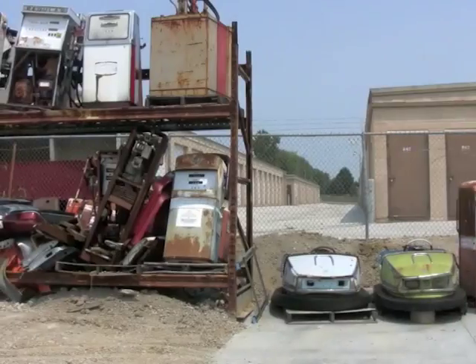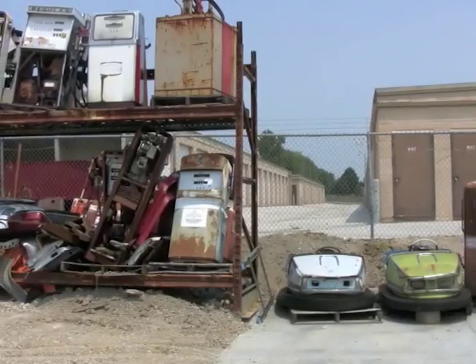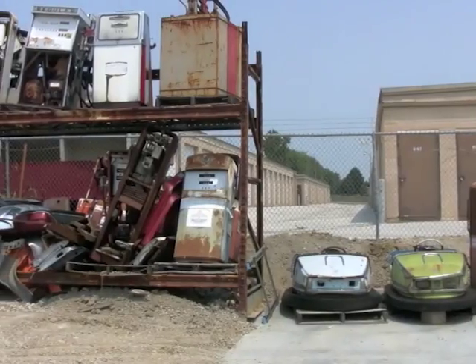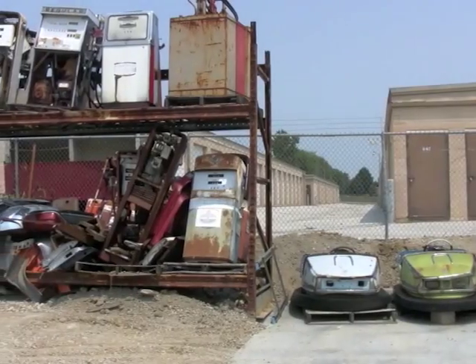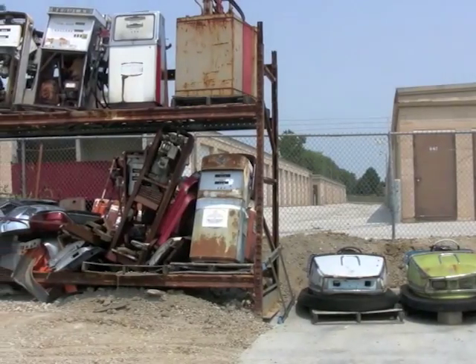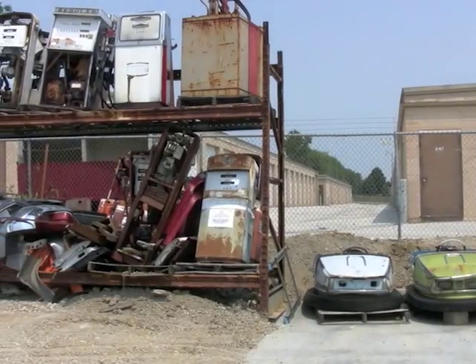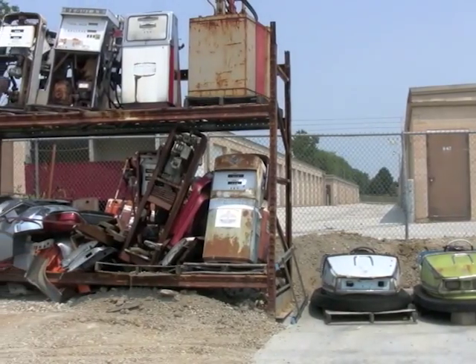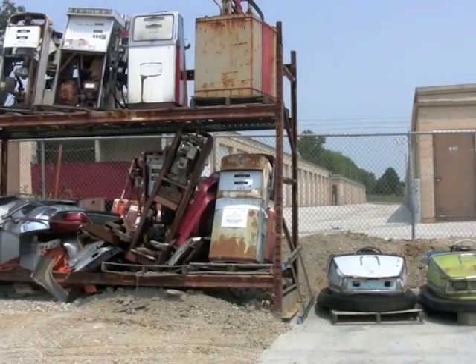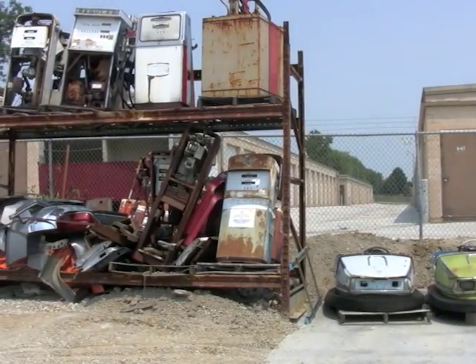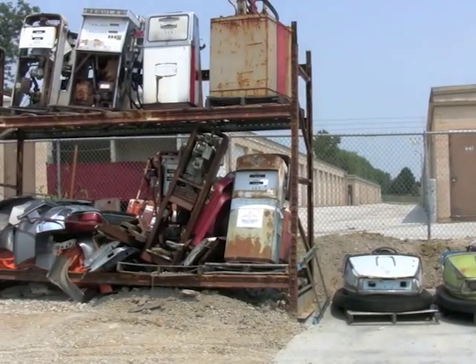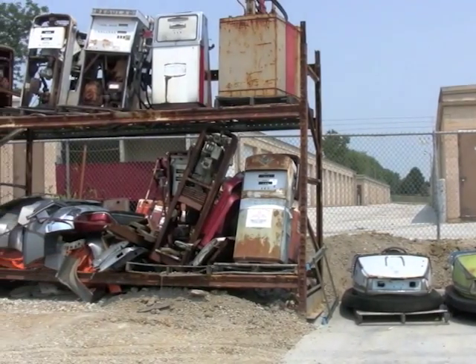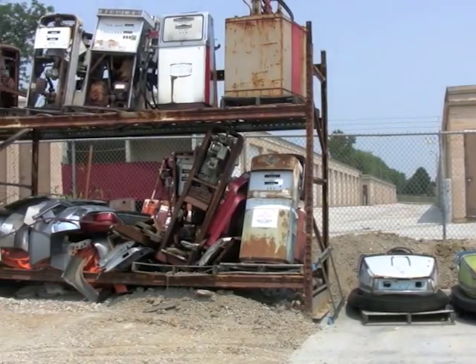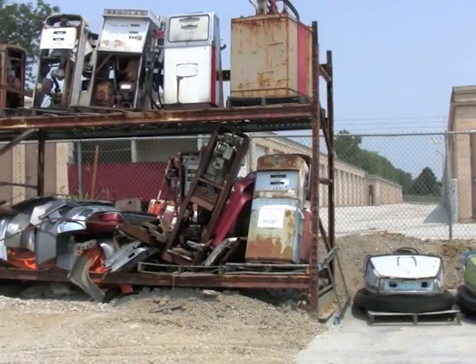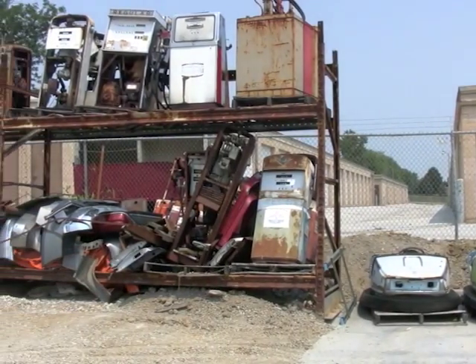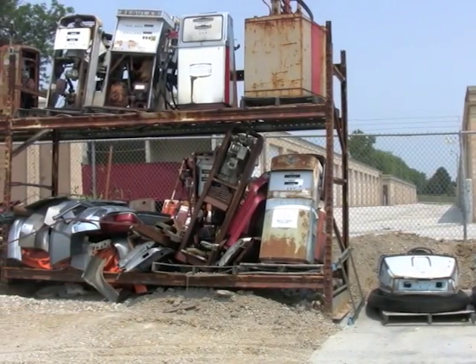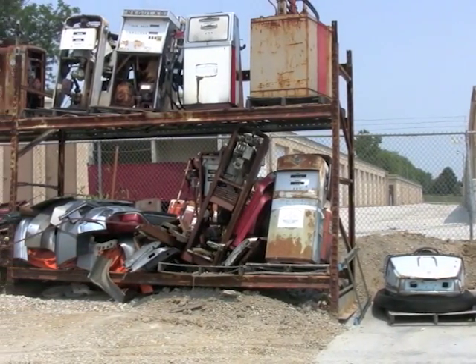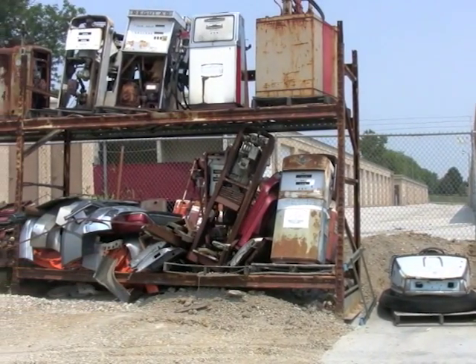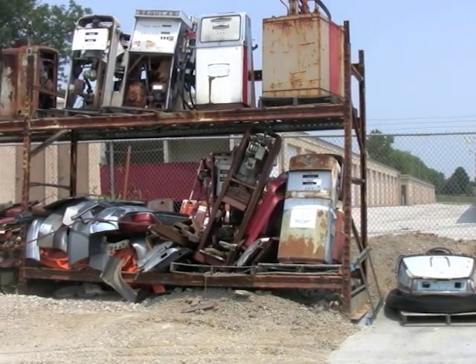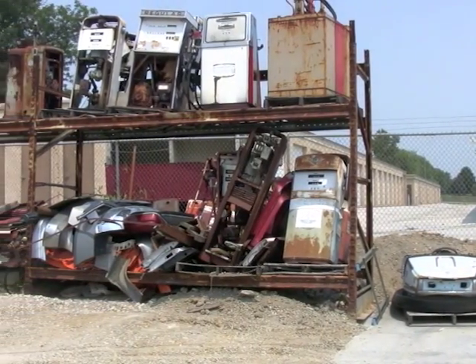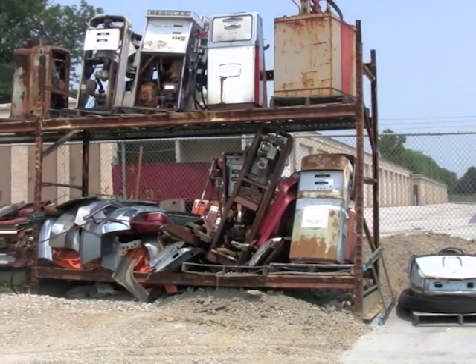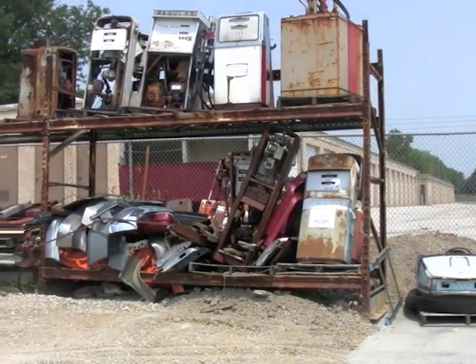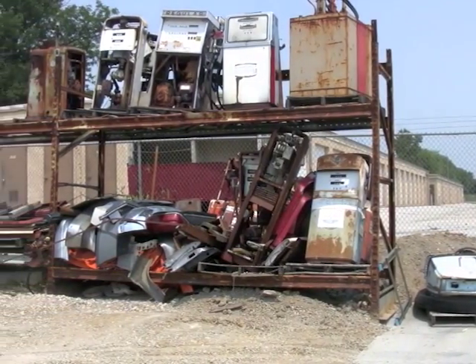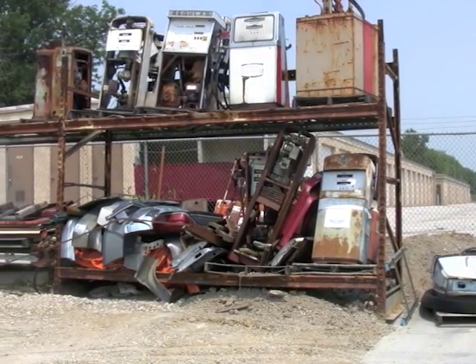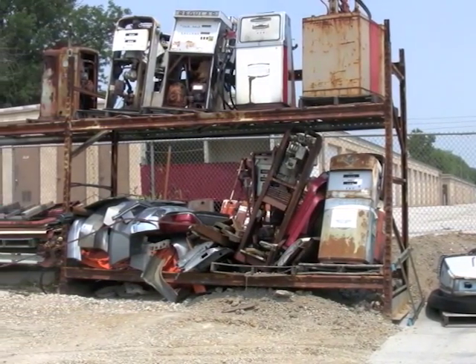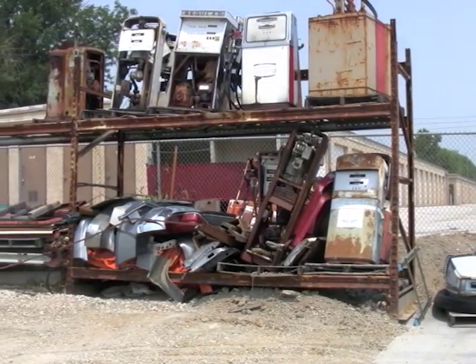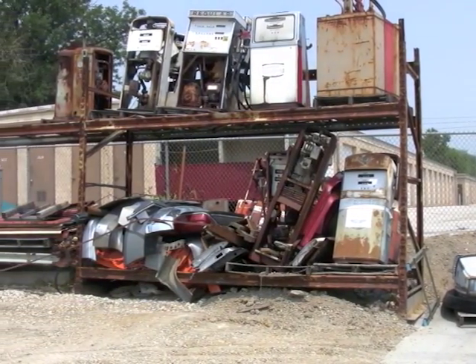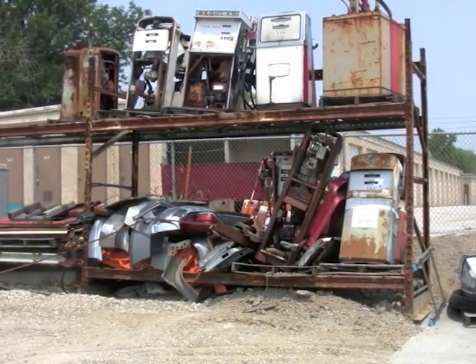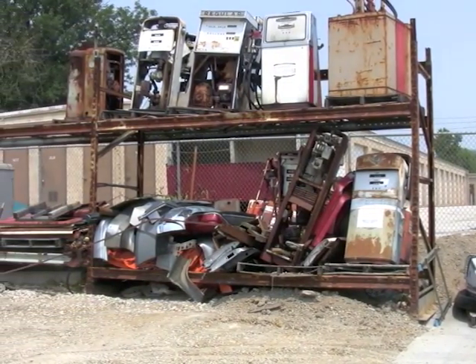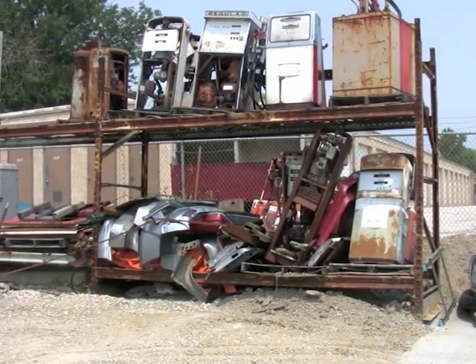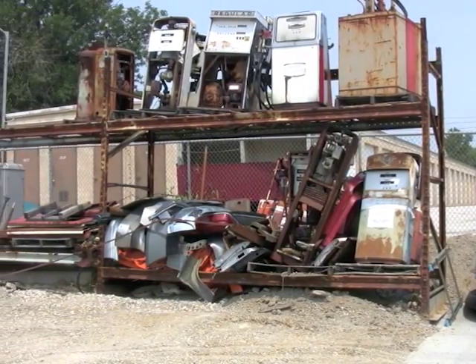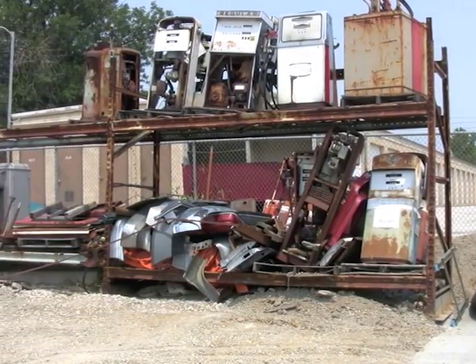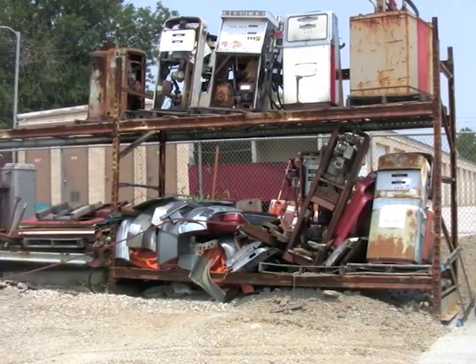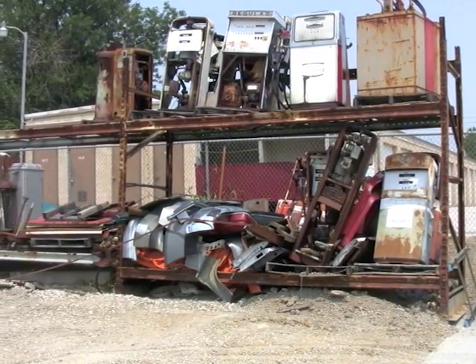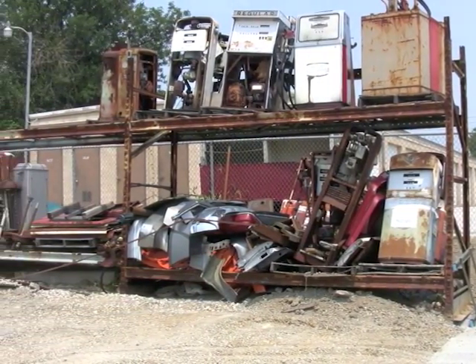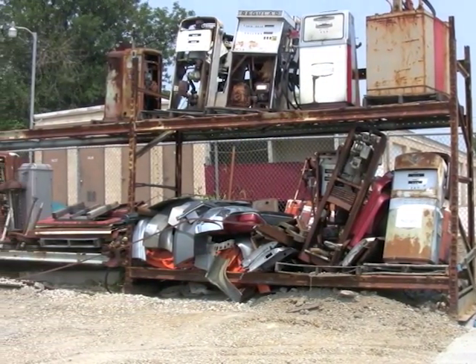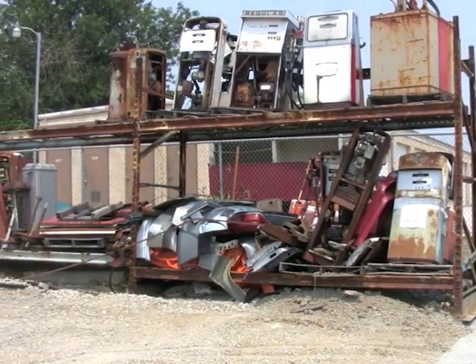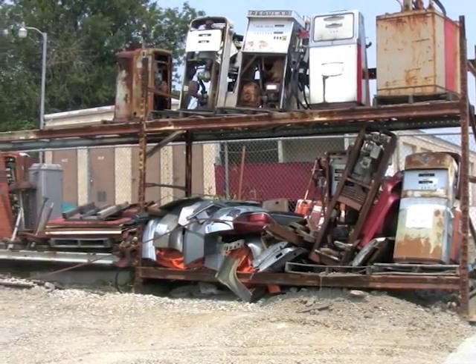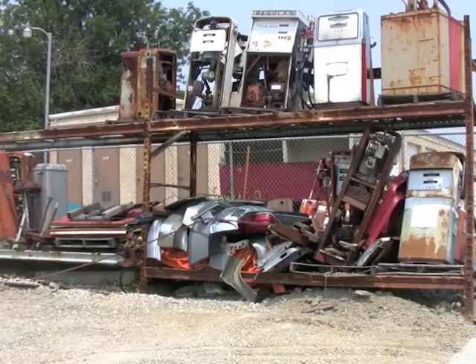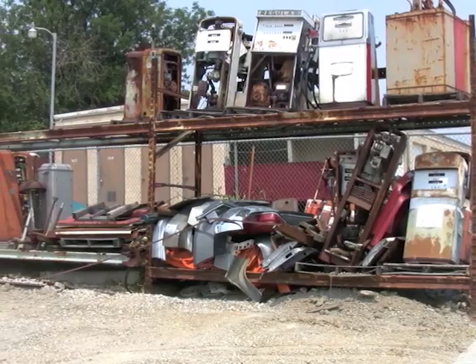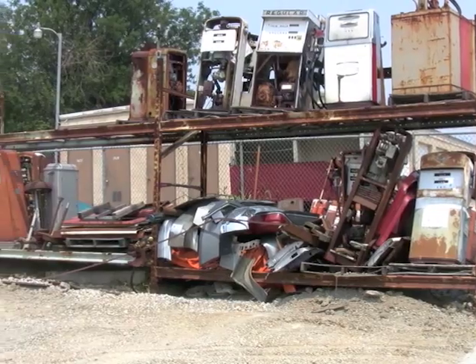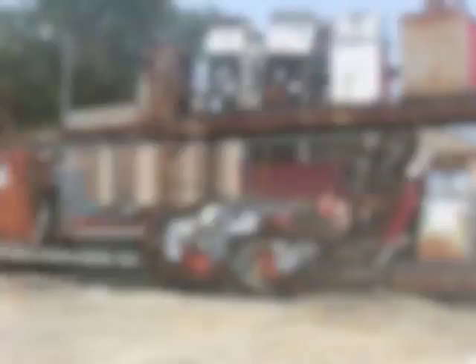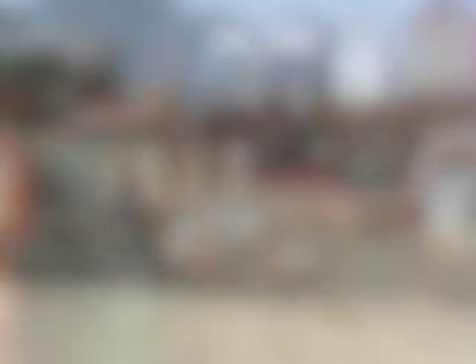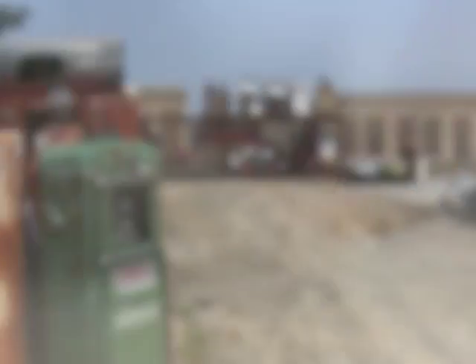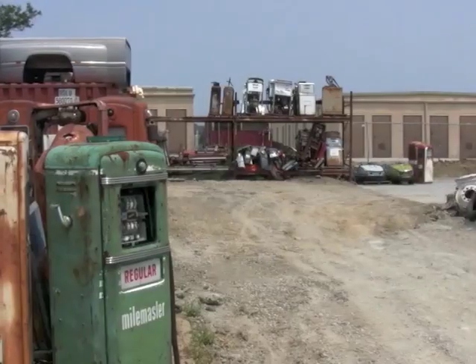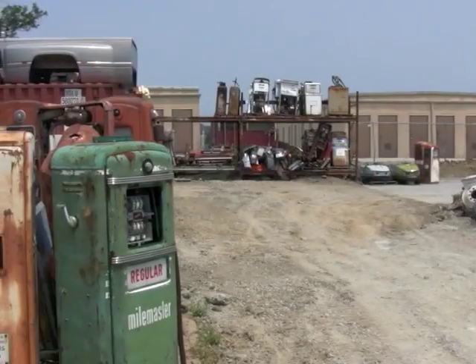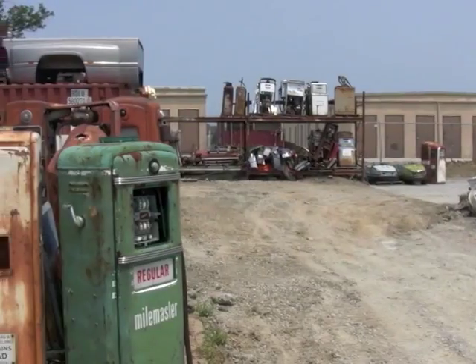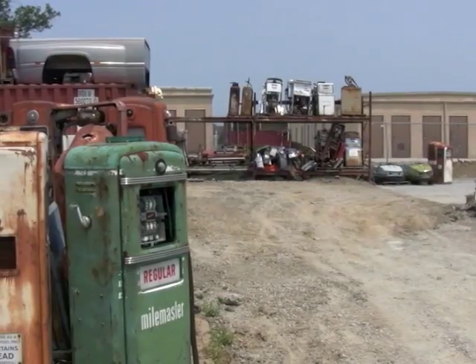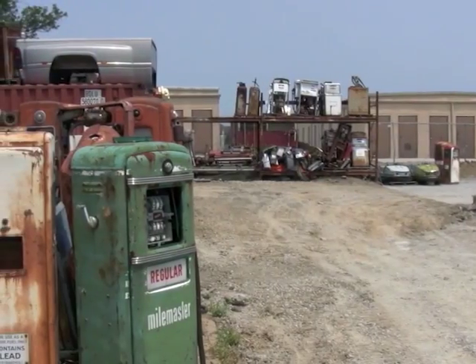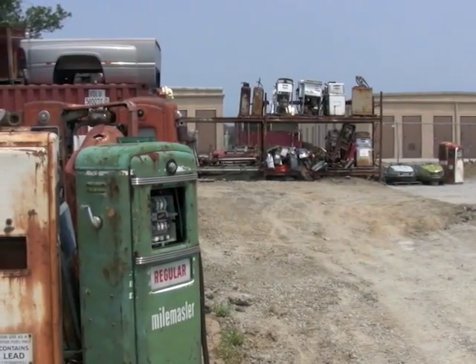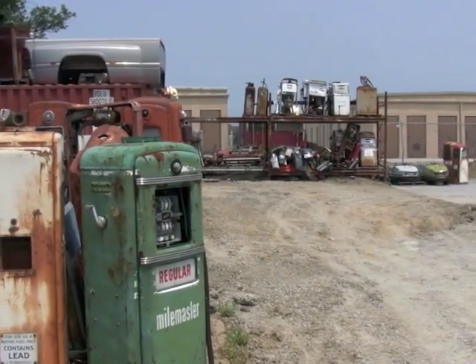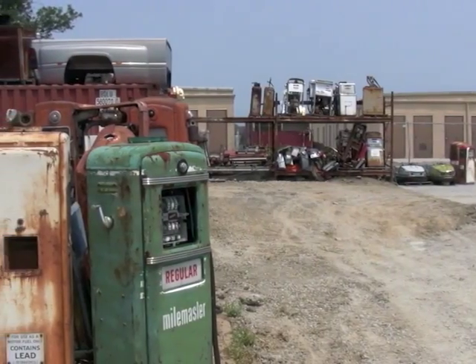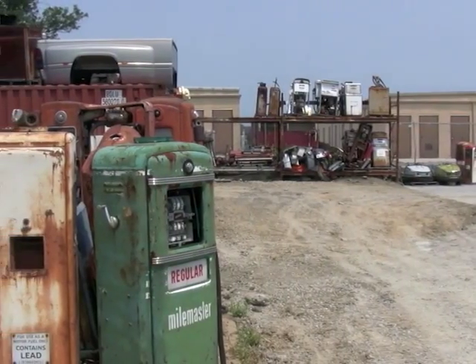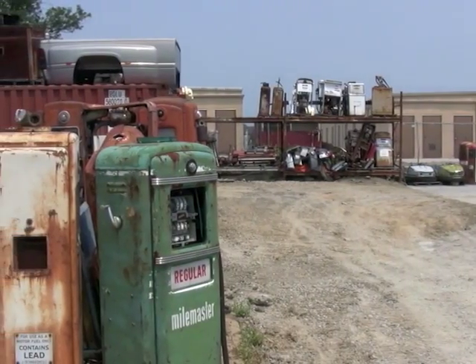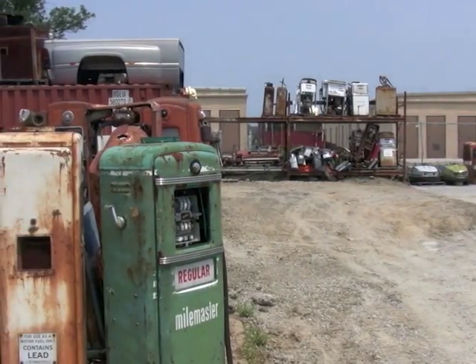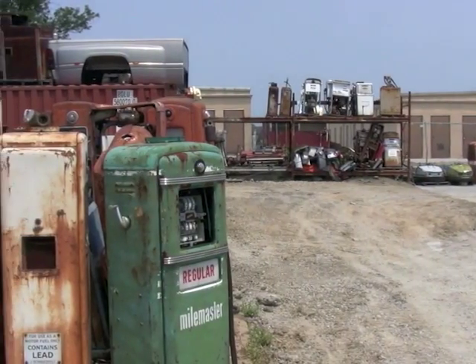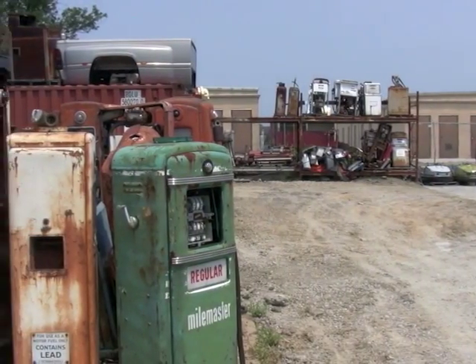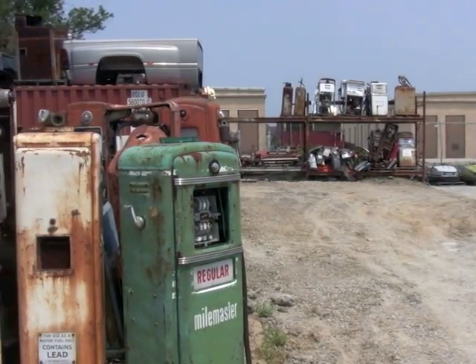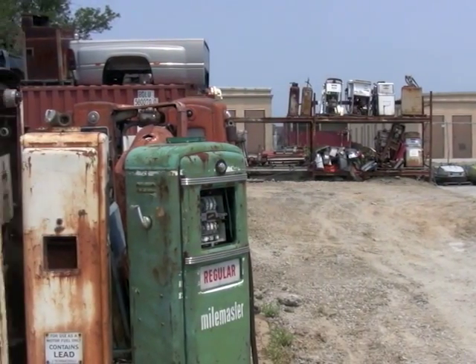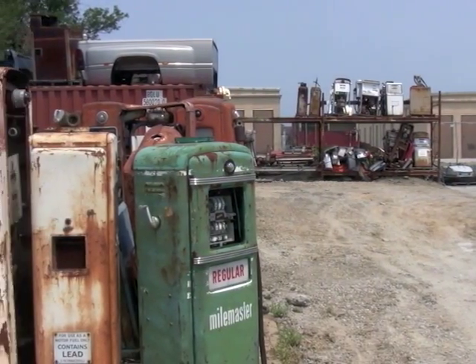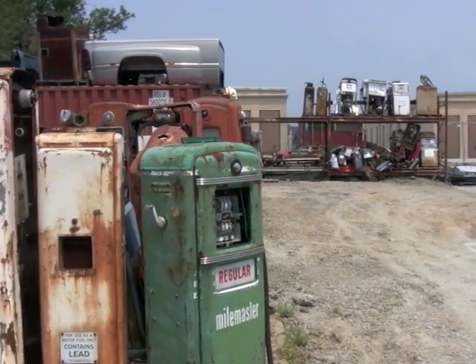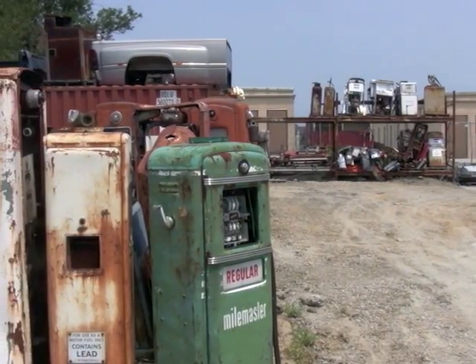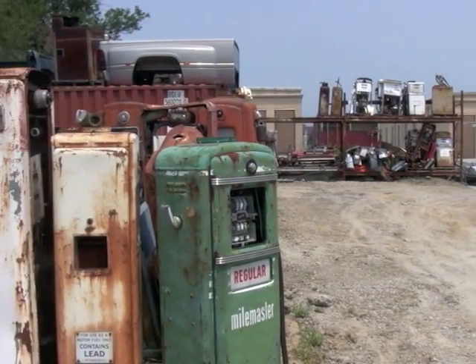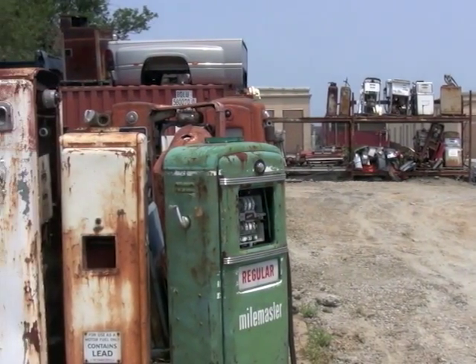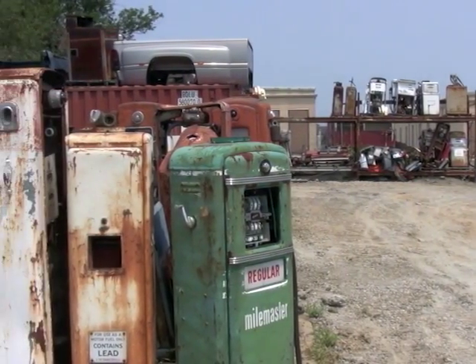We have an extensive collection of antique gas pumps, so we can make the exact replications of parts for your pump.